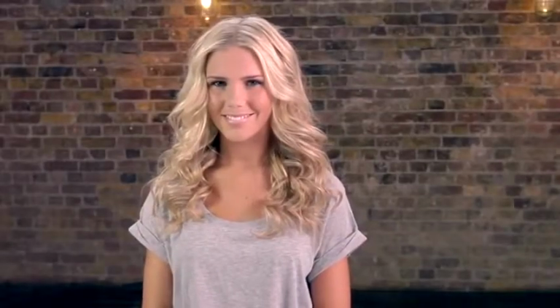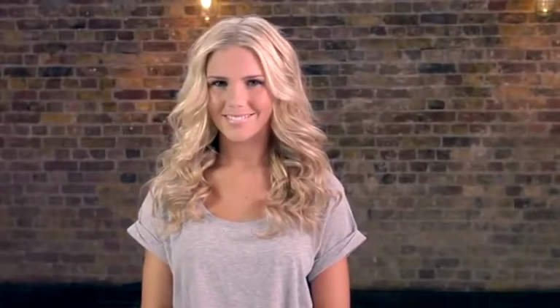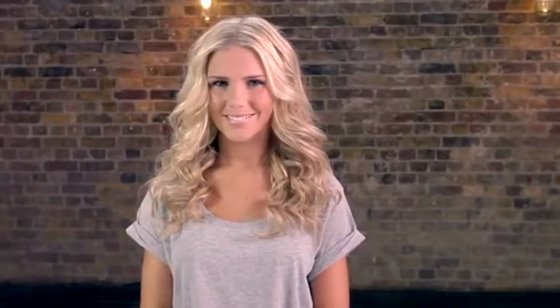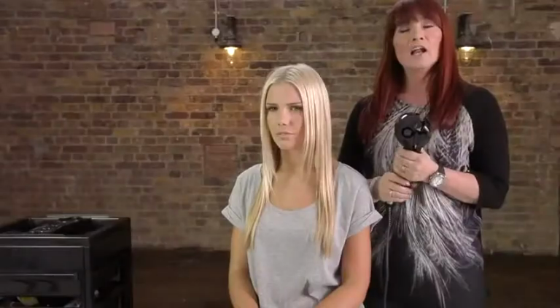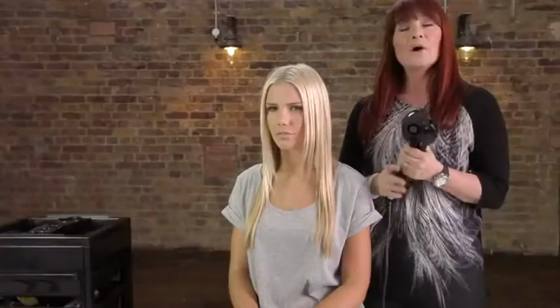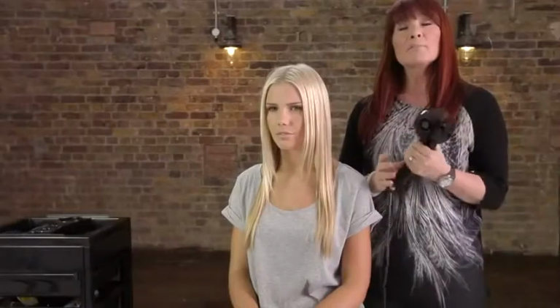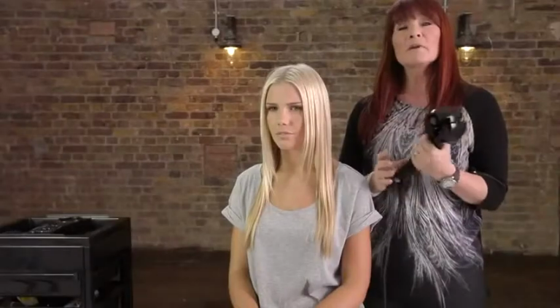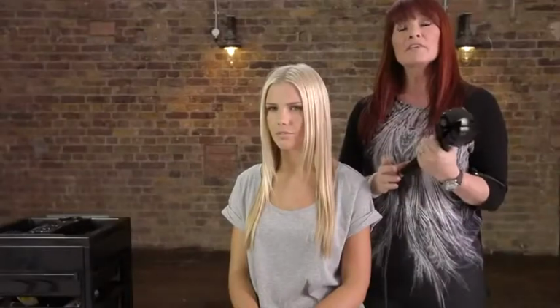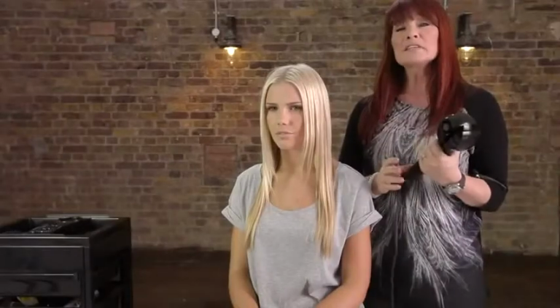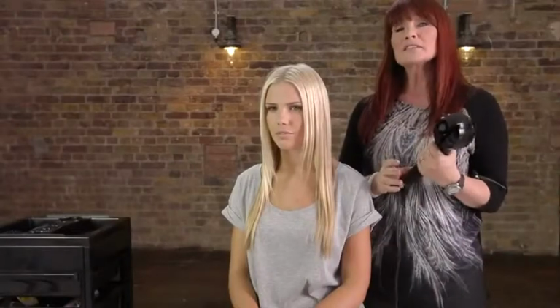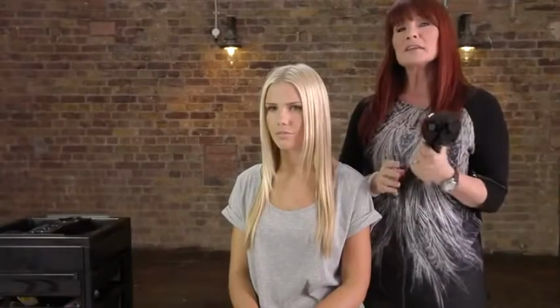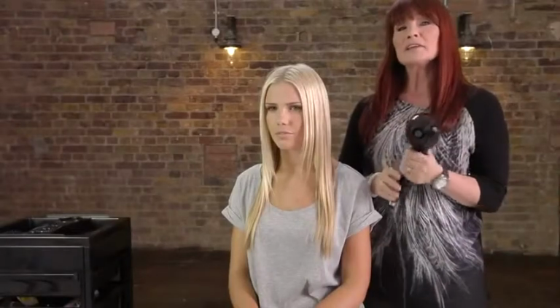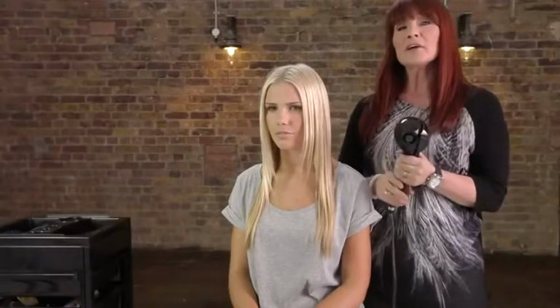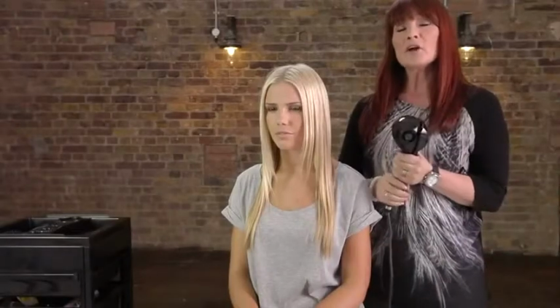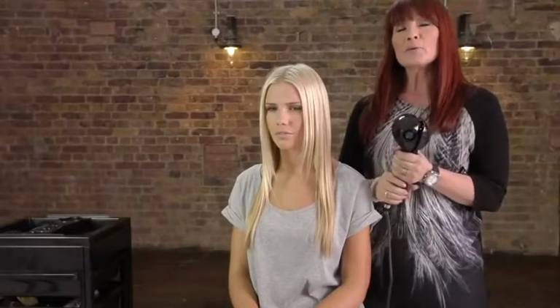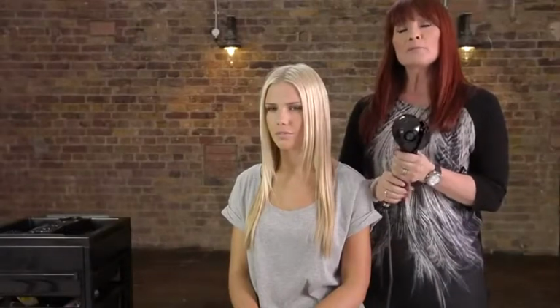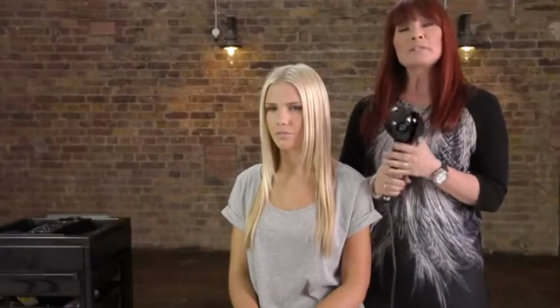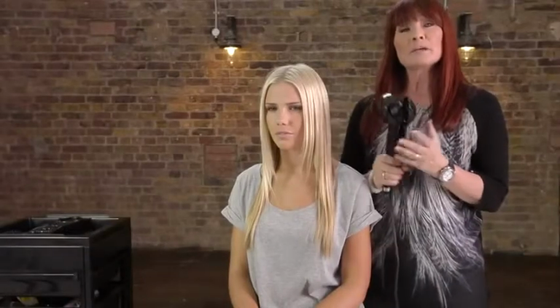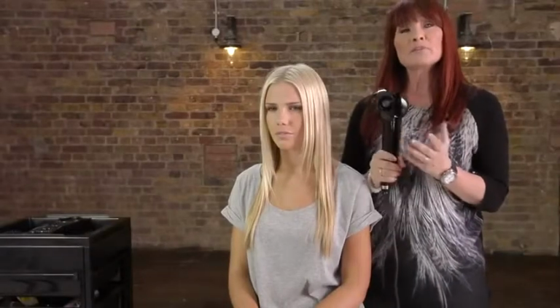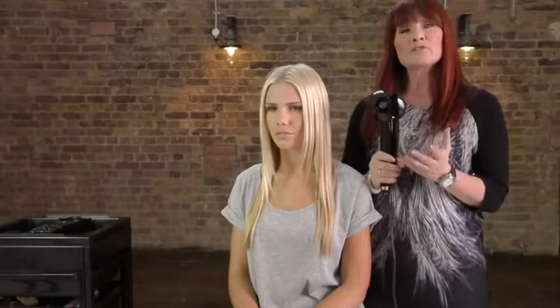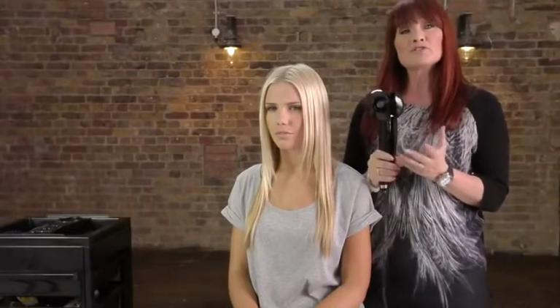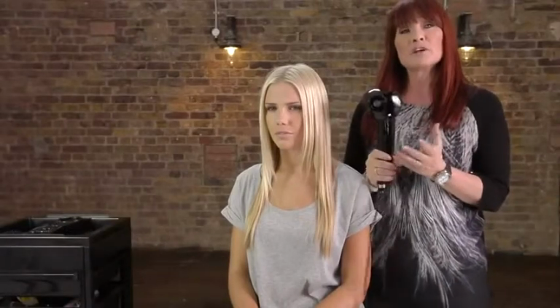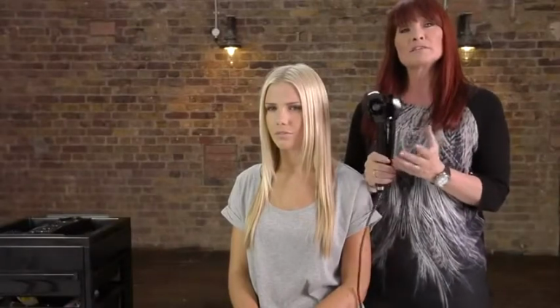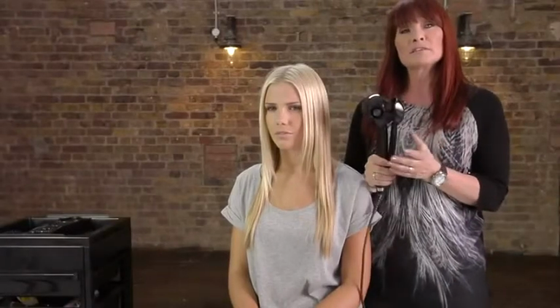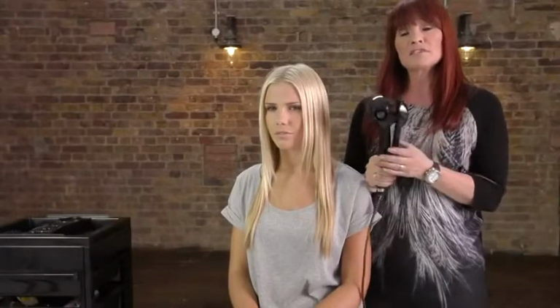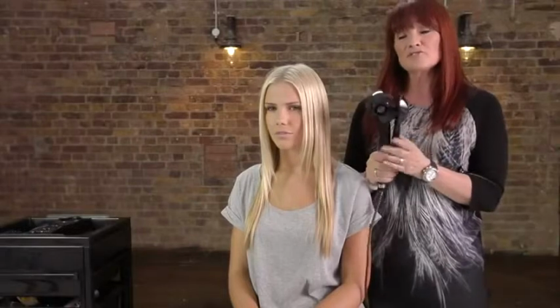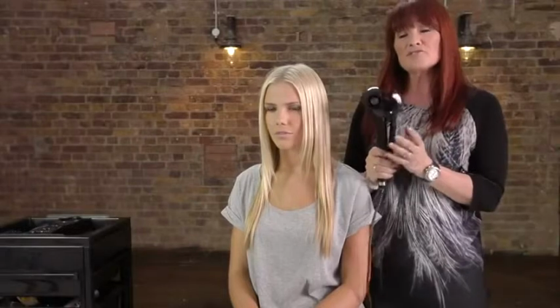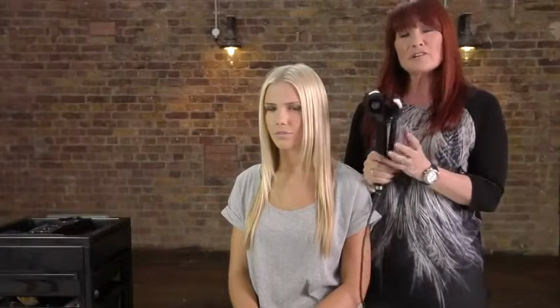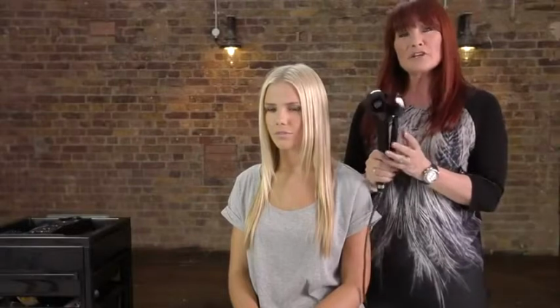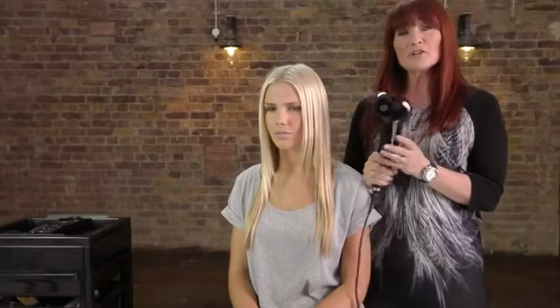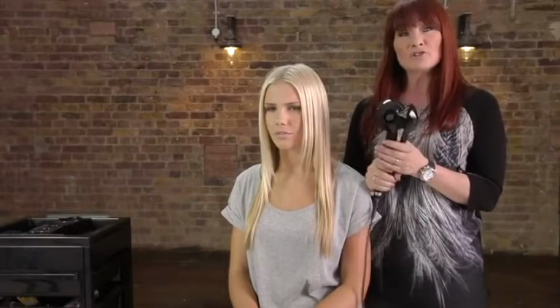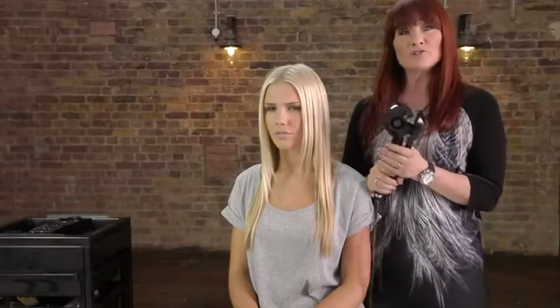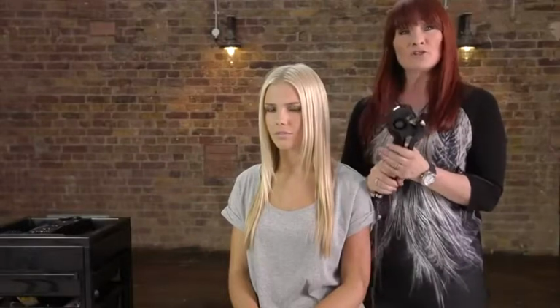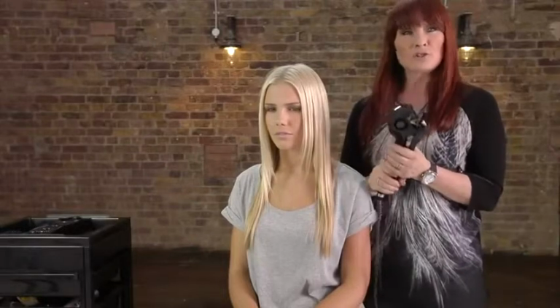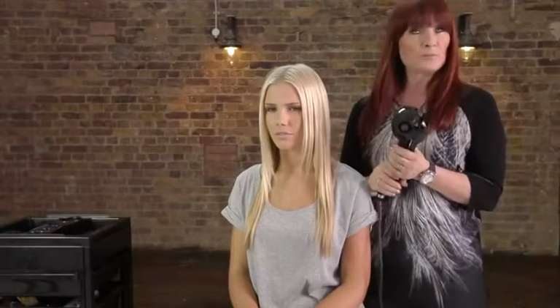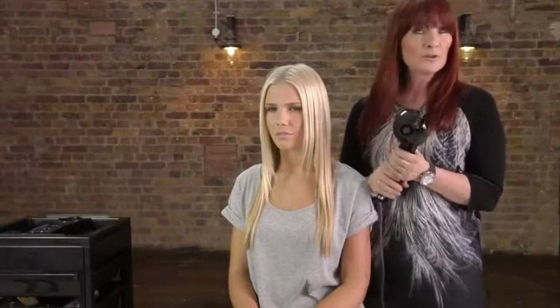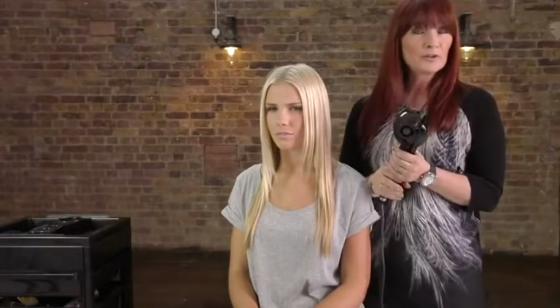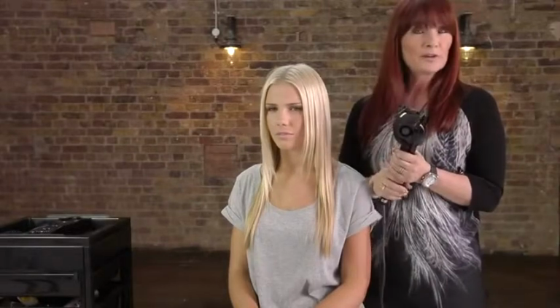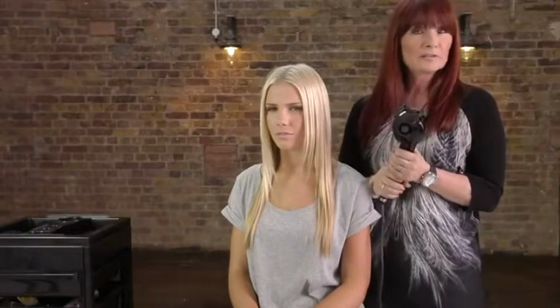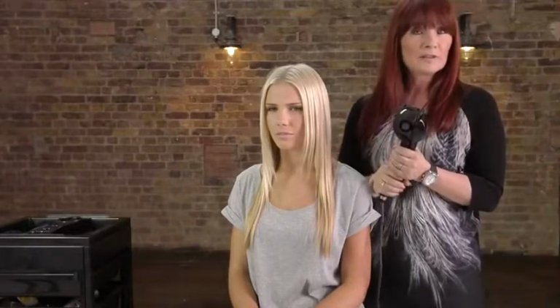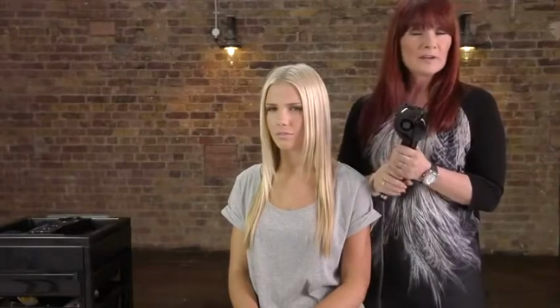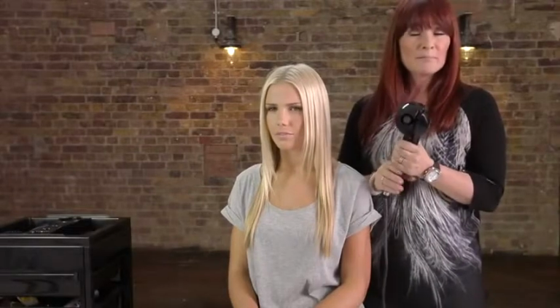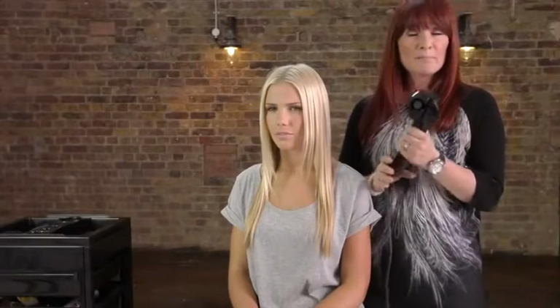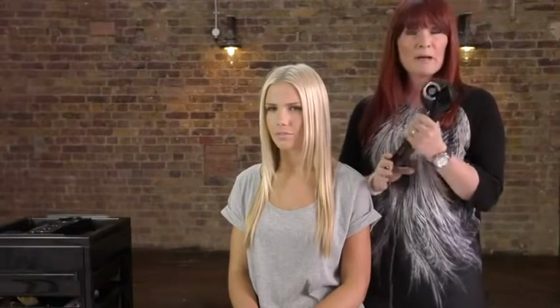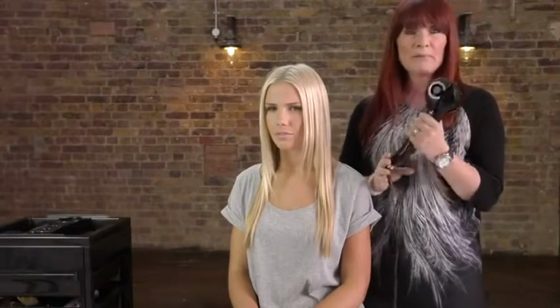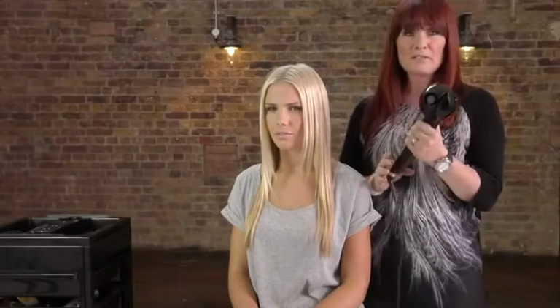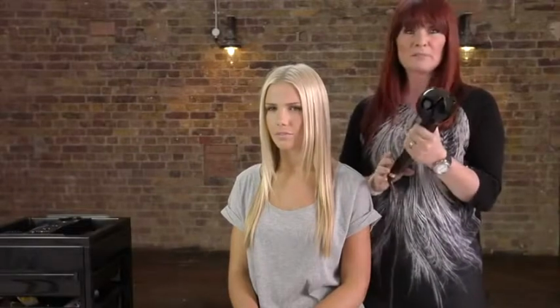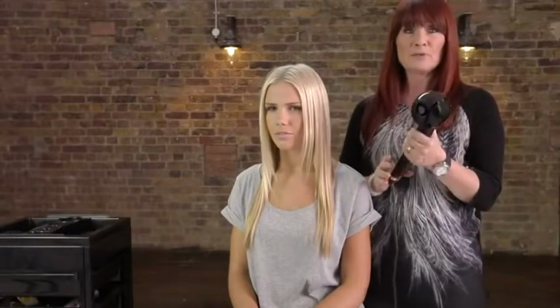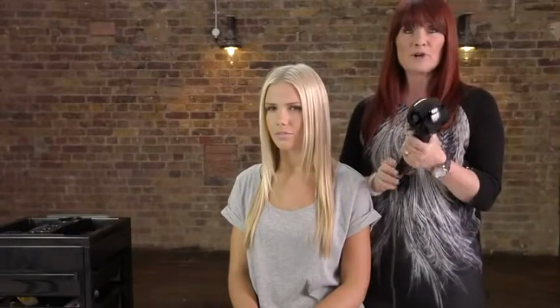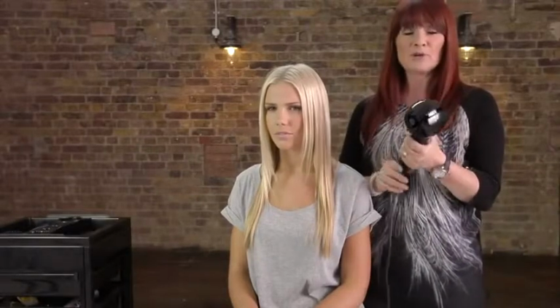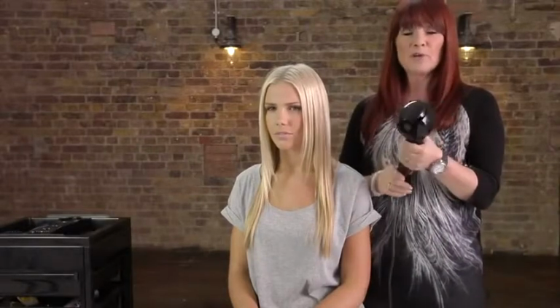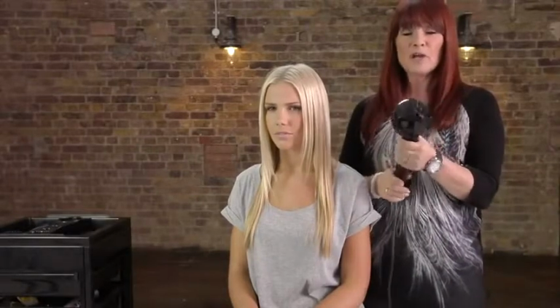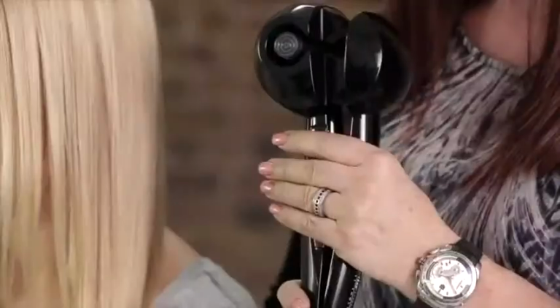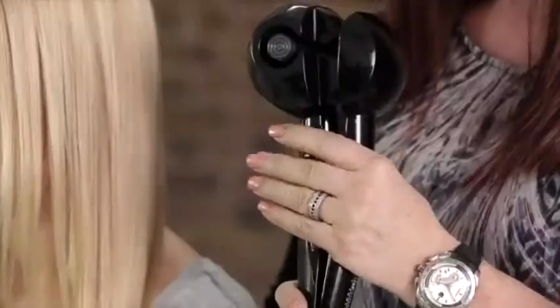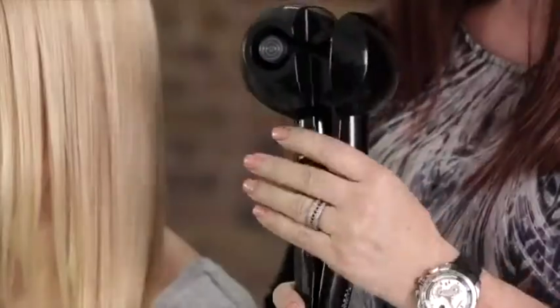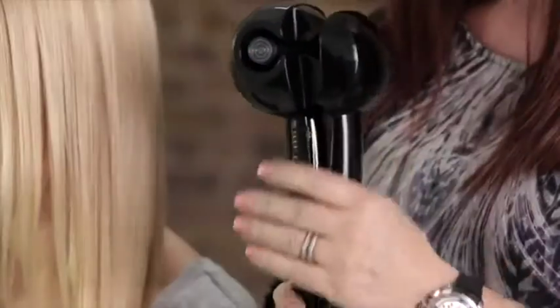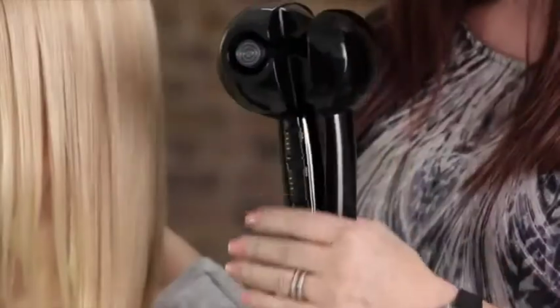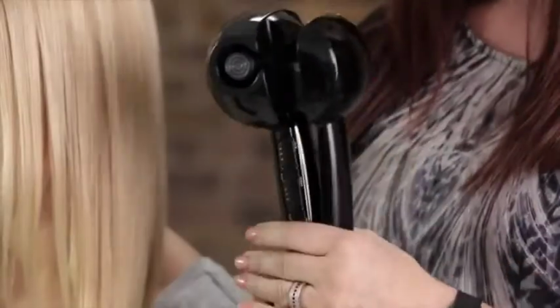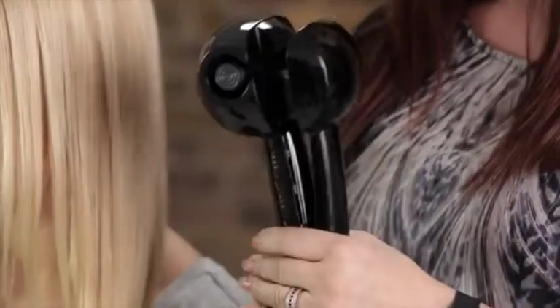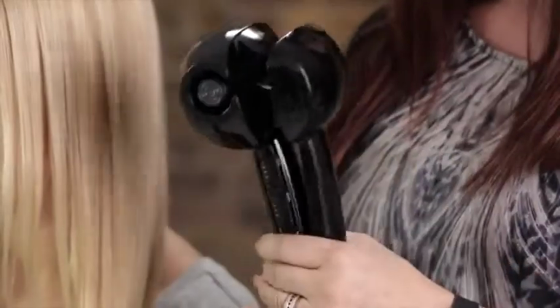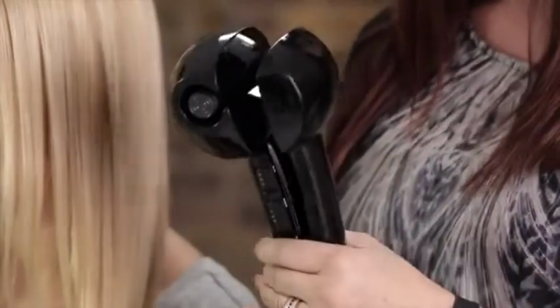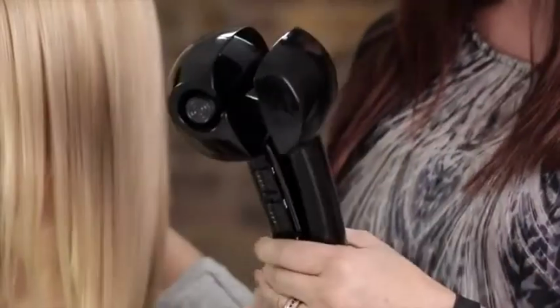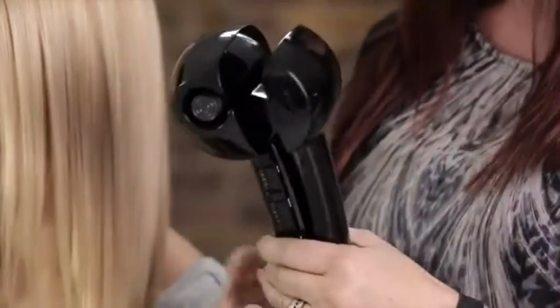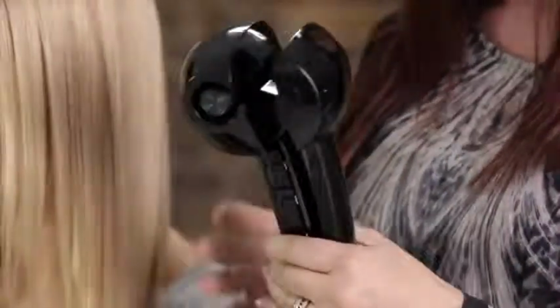Hello, I'm Beverley C. I'm going to be demonstrating this revolutionary new product by Babyliss Pro called Perfect Curl.